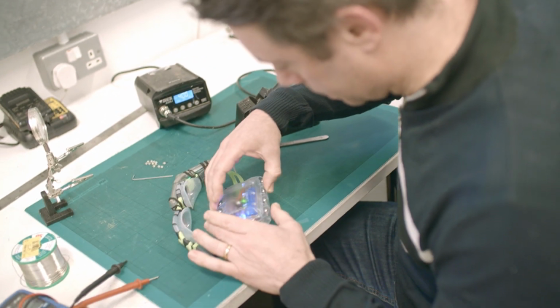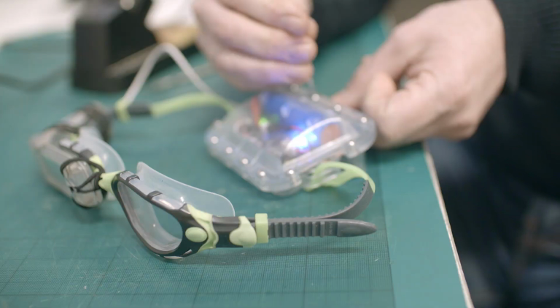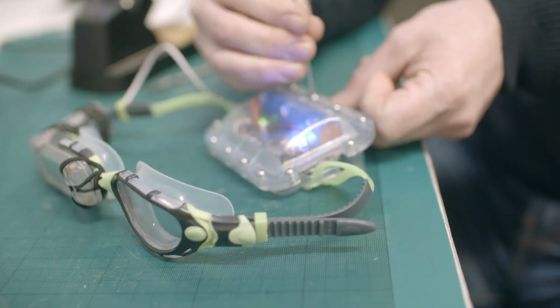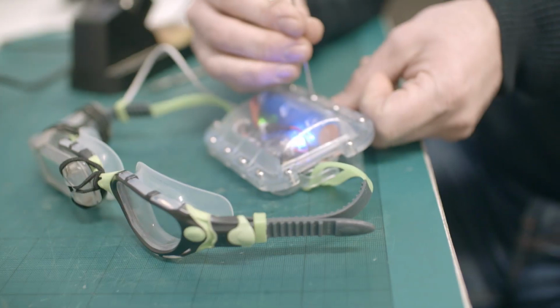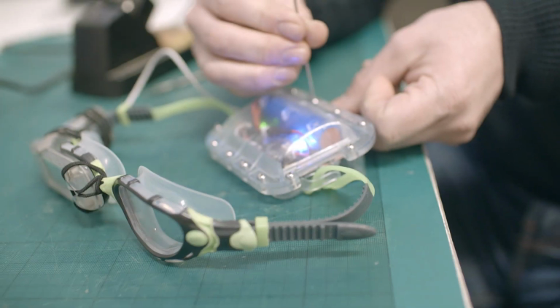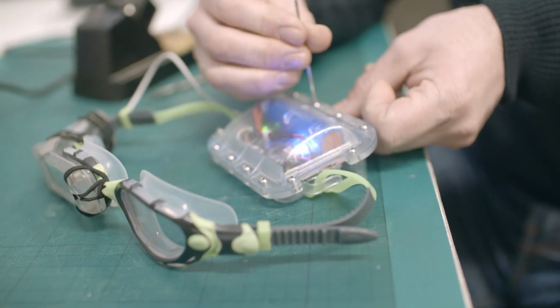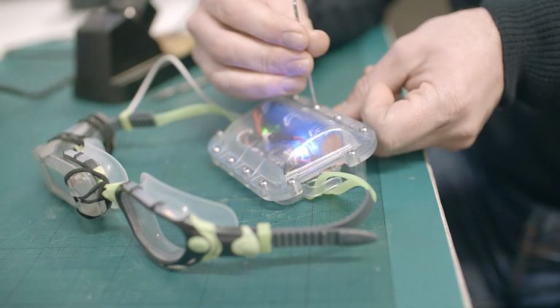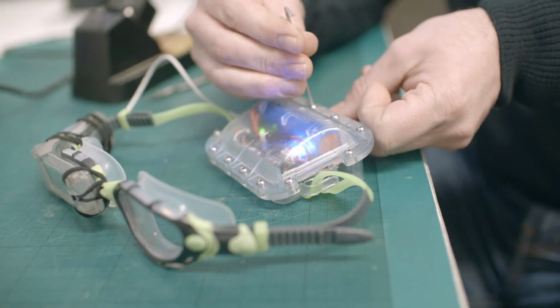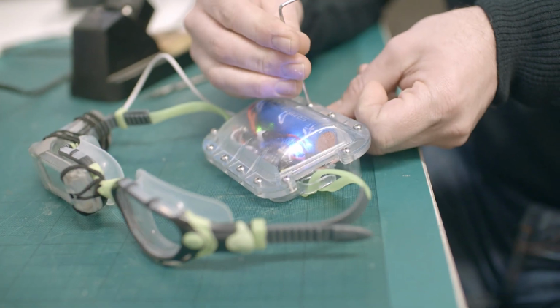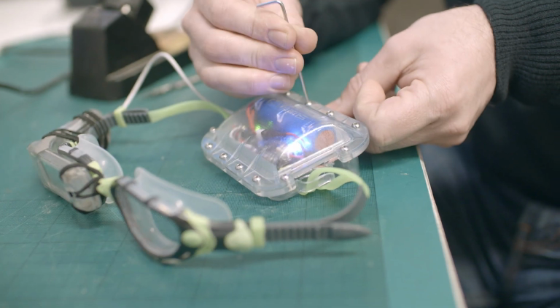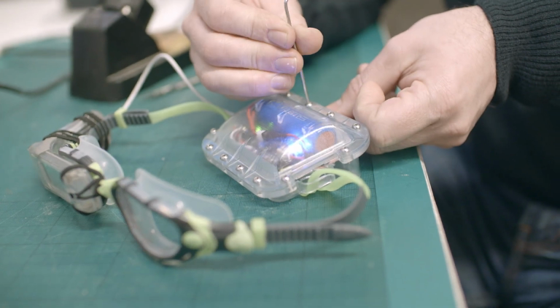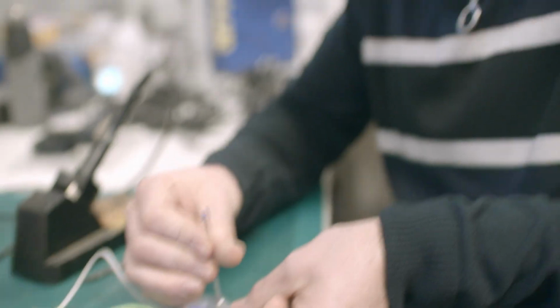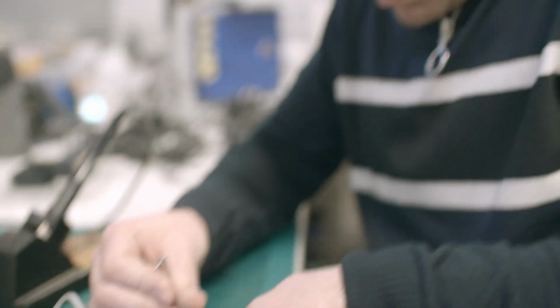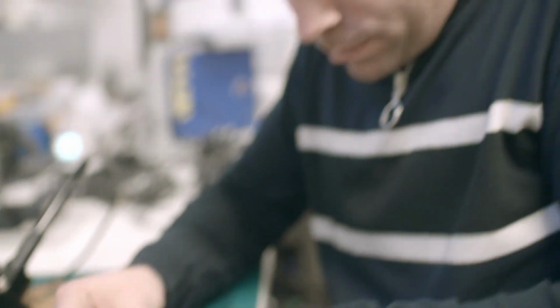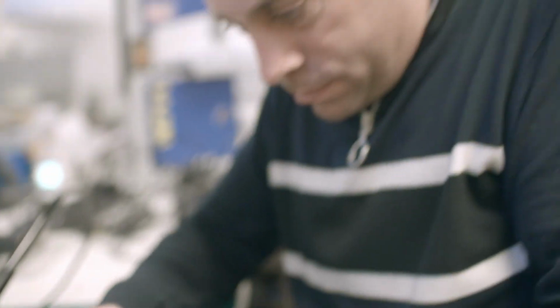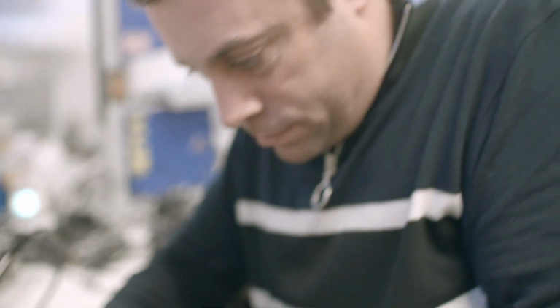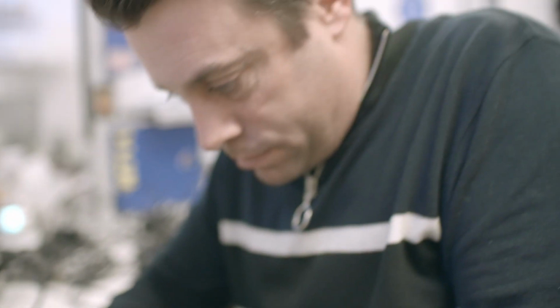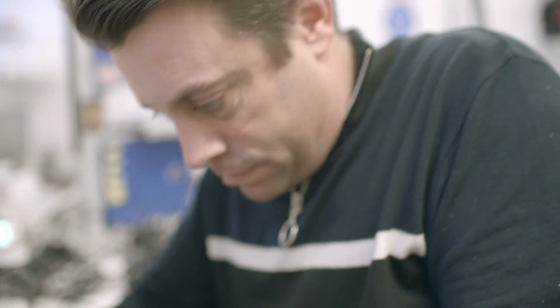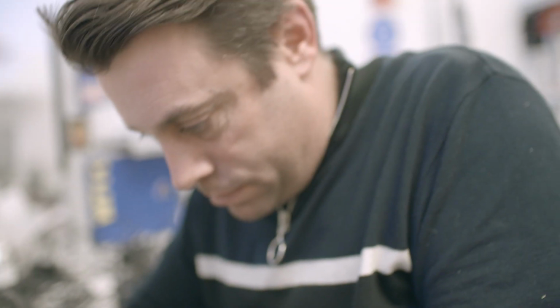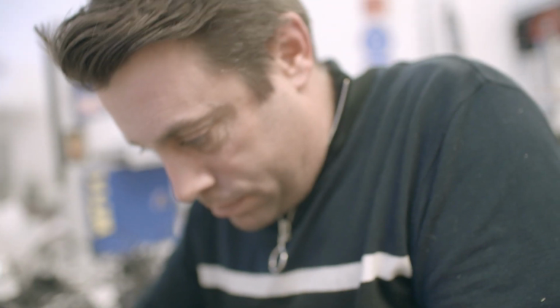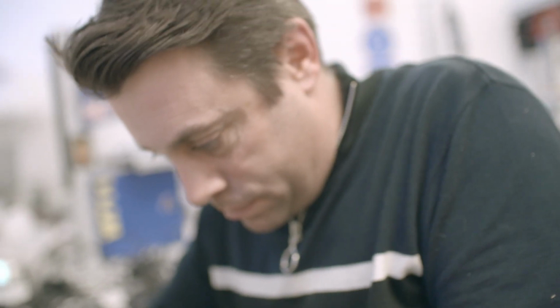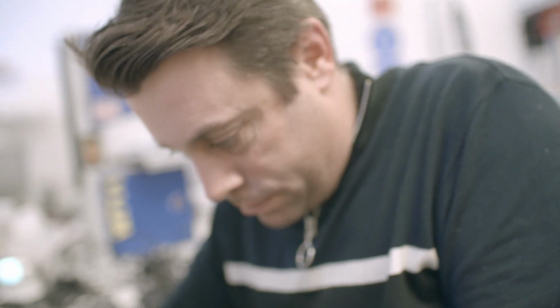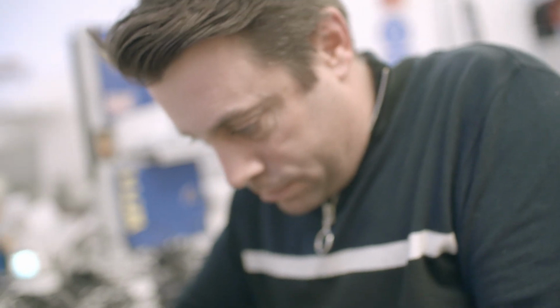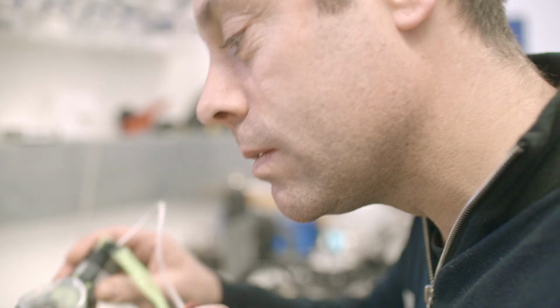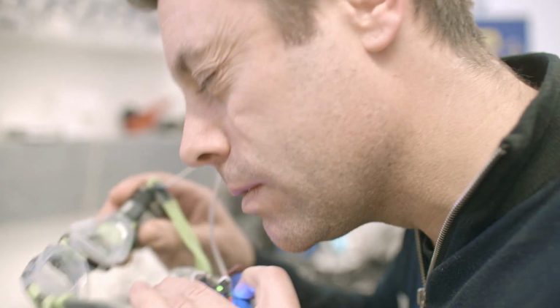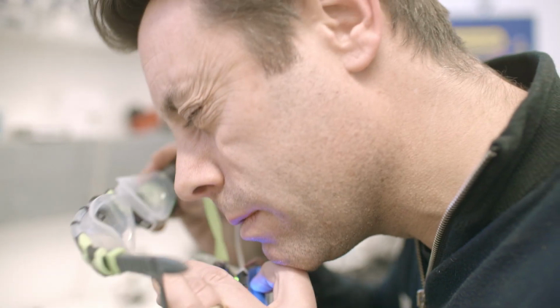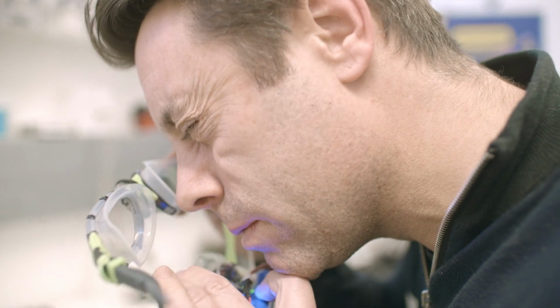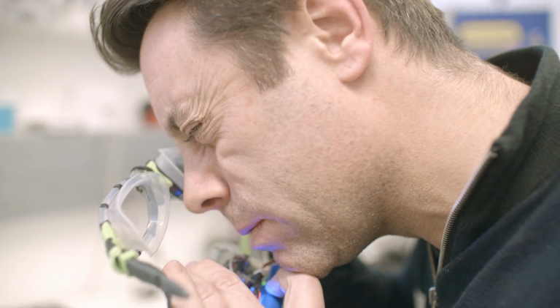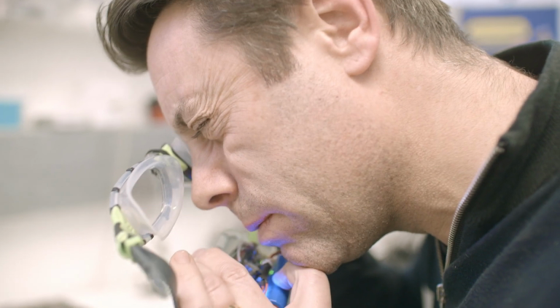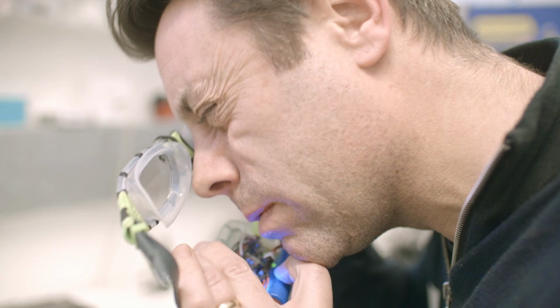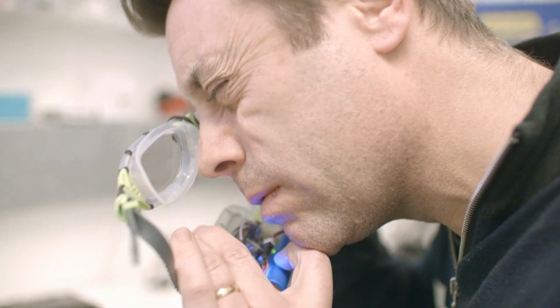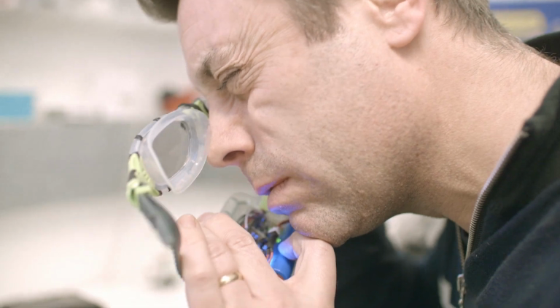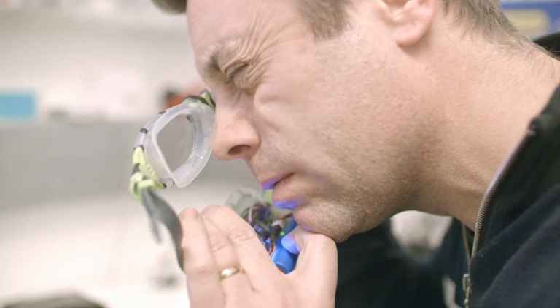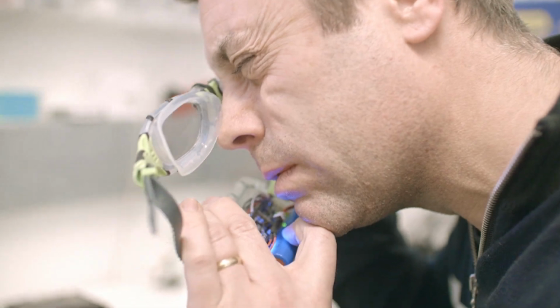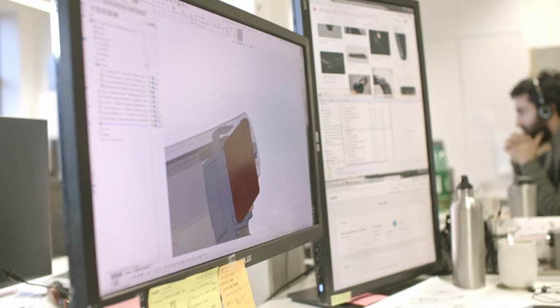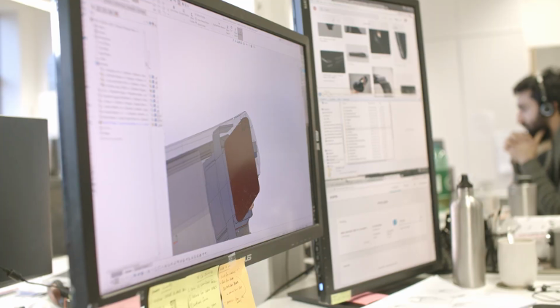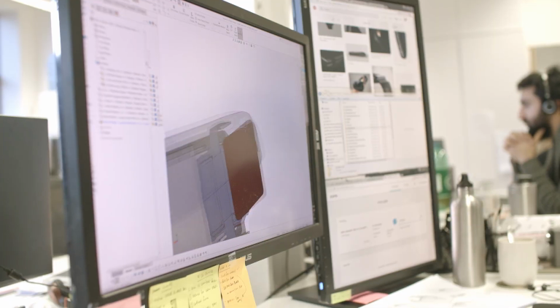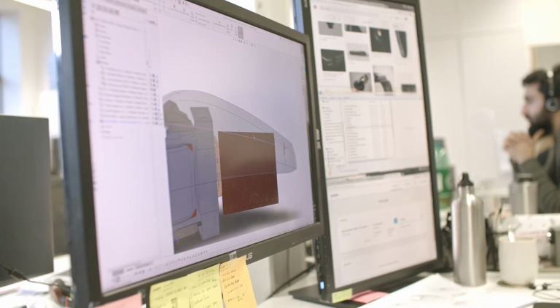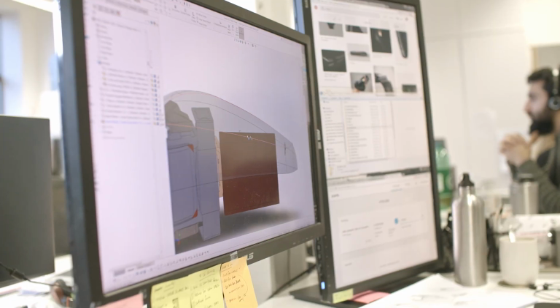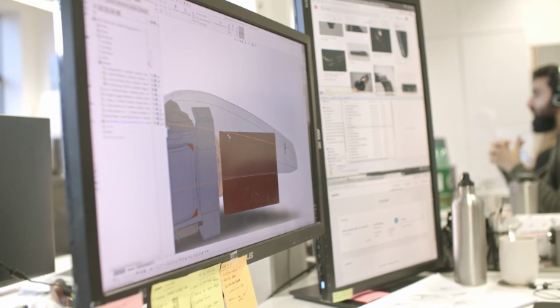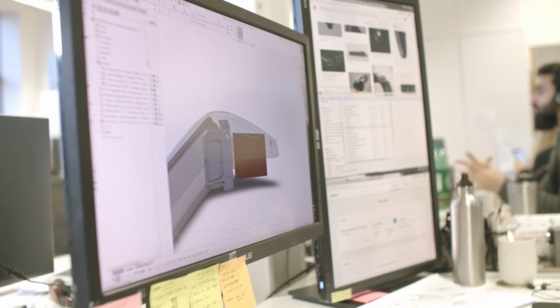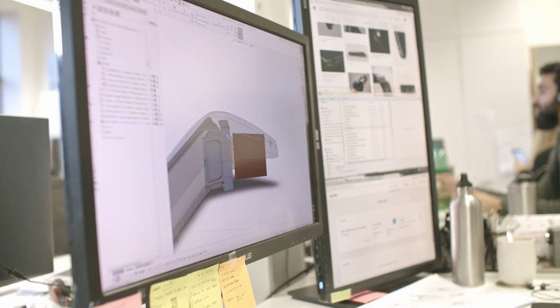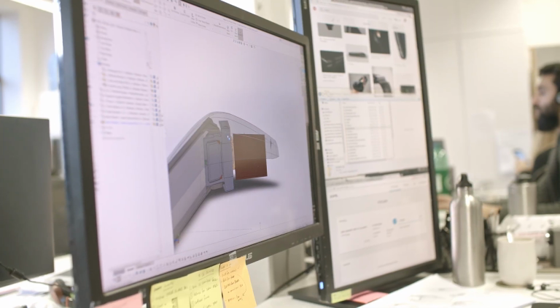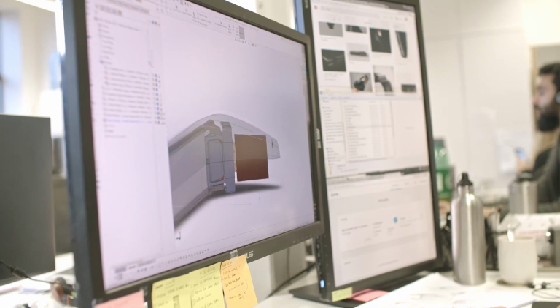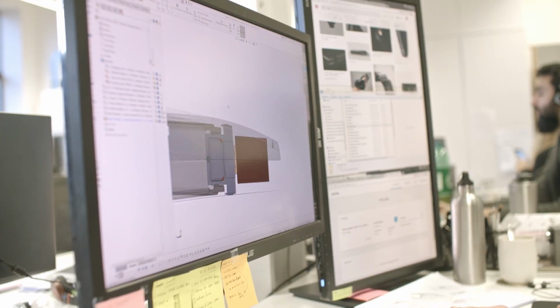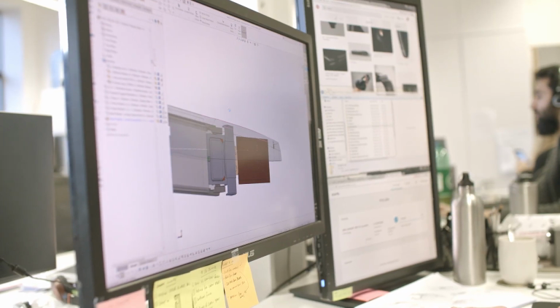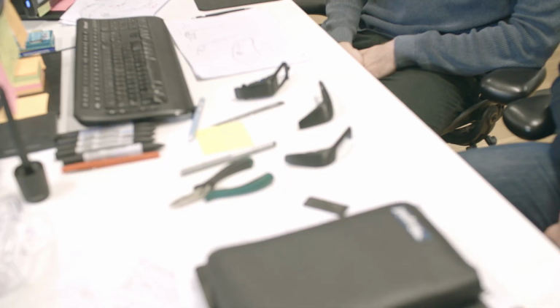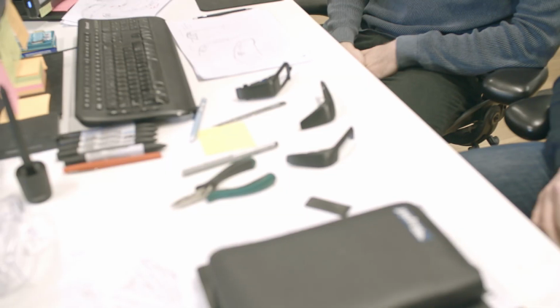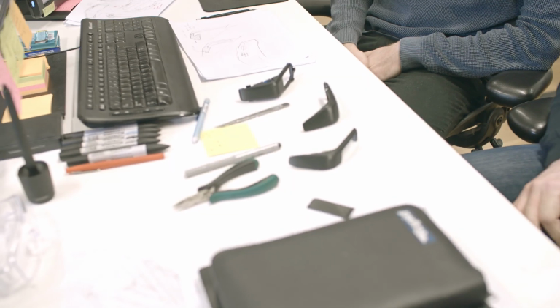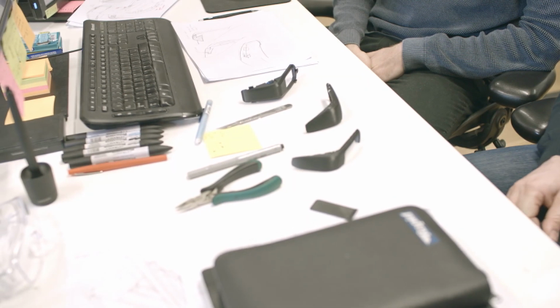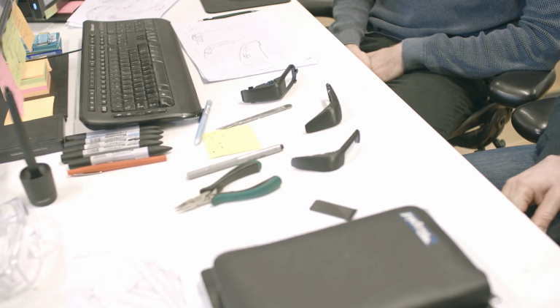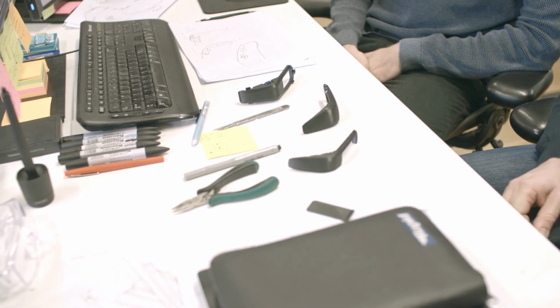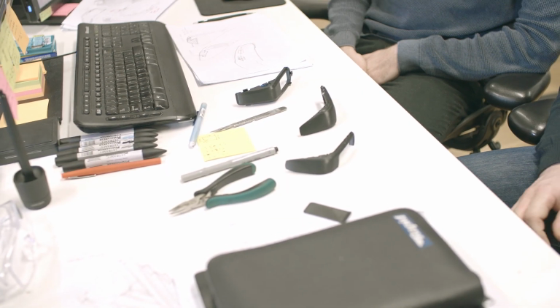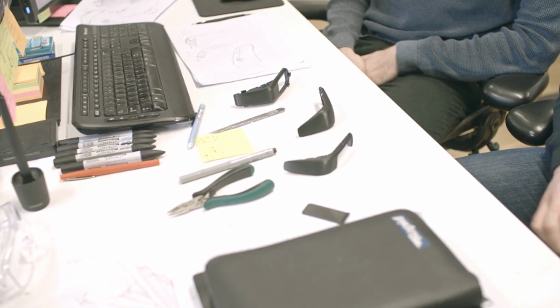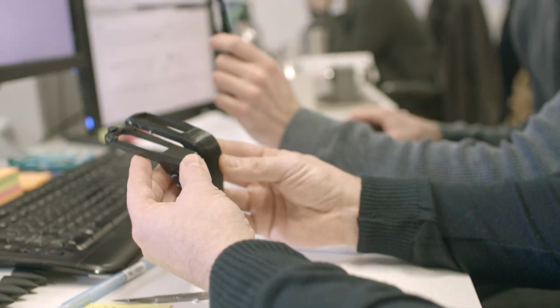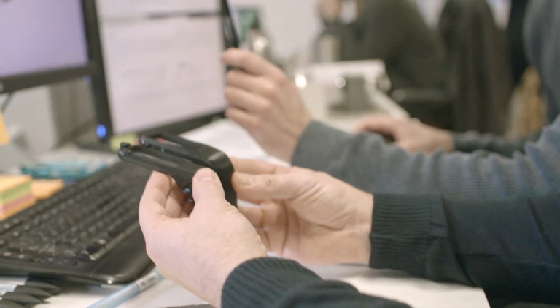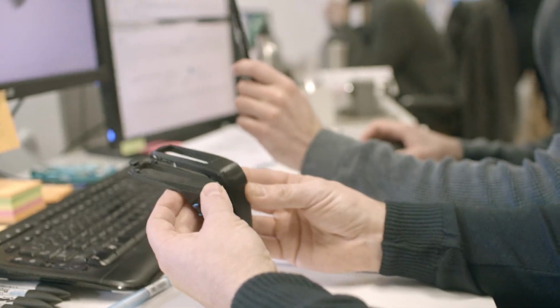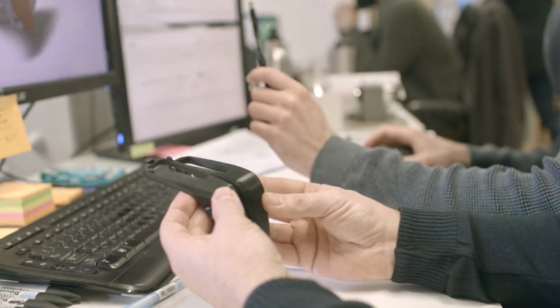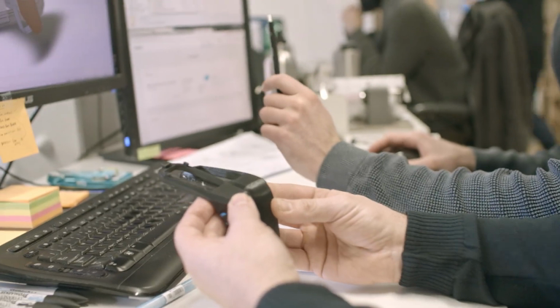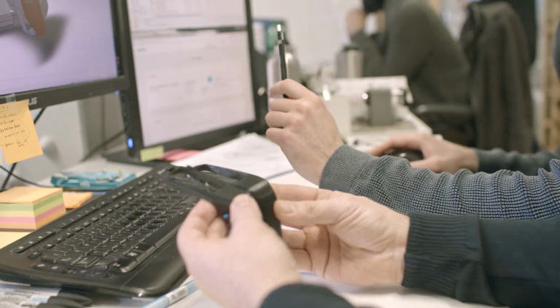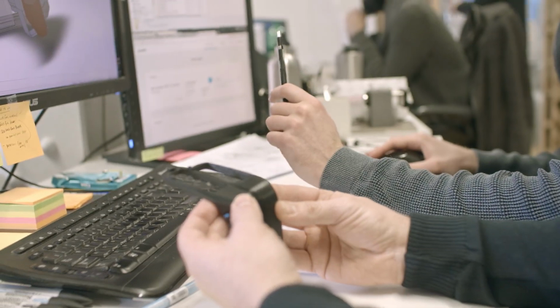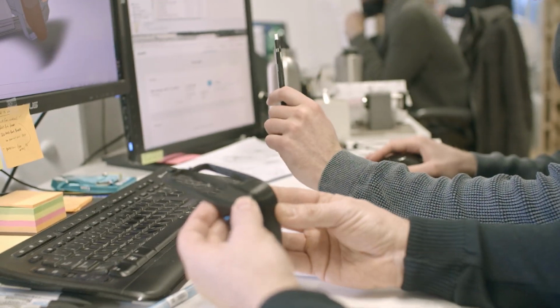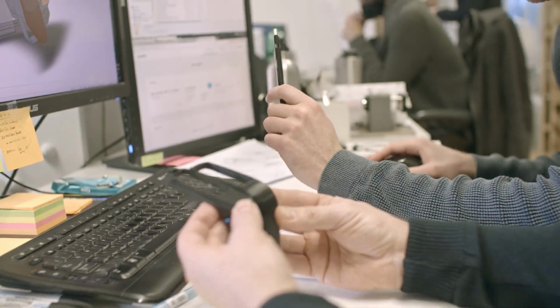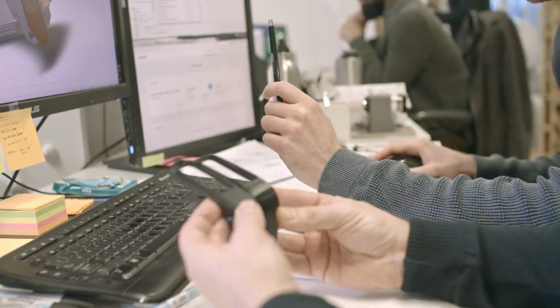We've been through a two-year development process — designing, developing, prototyping, testing and redesigning to get it right for swimmers.